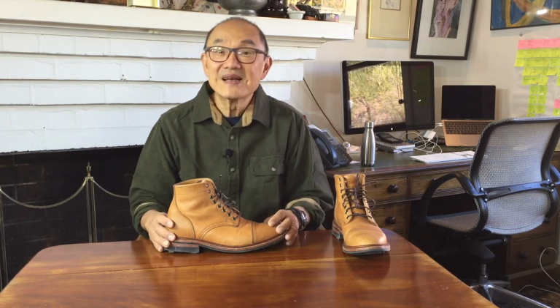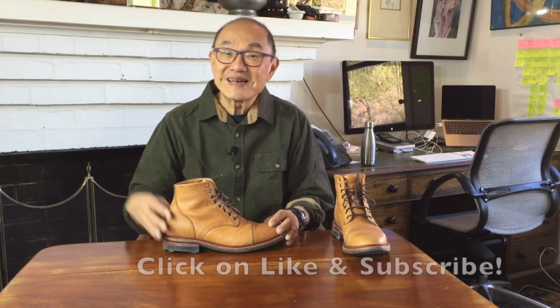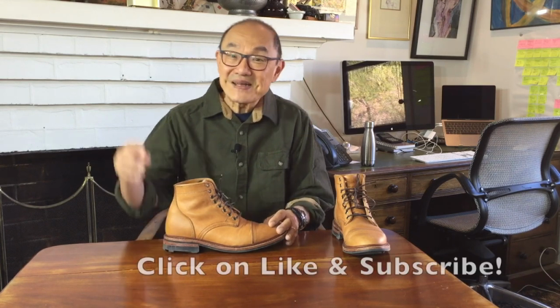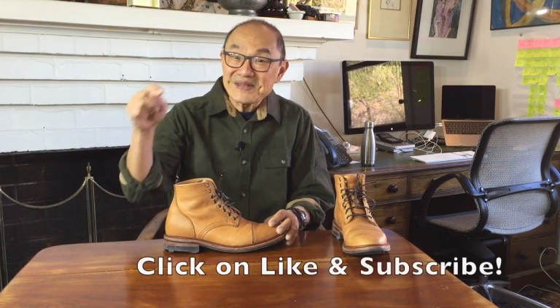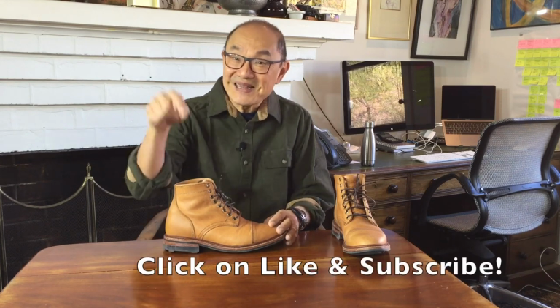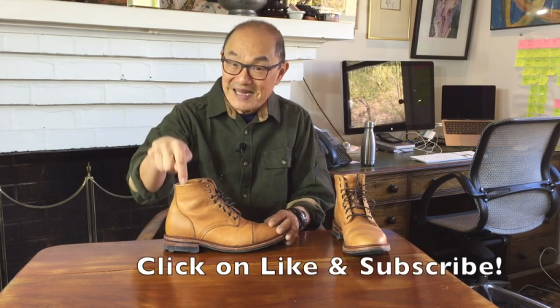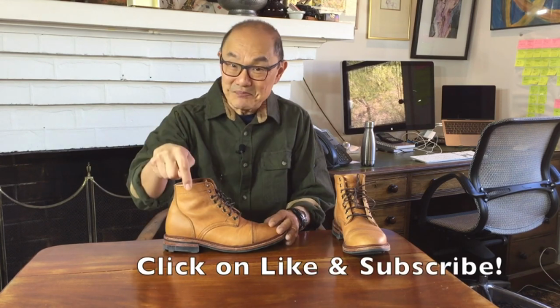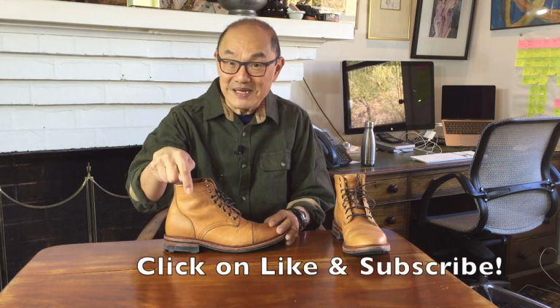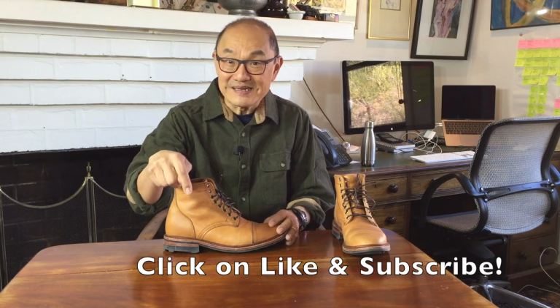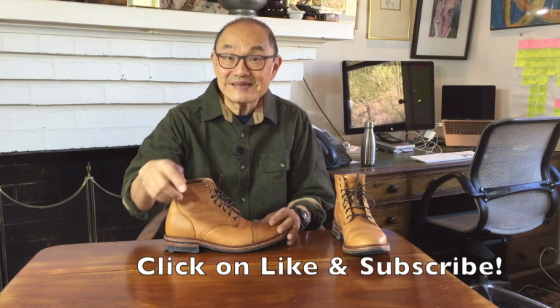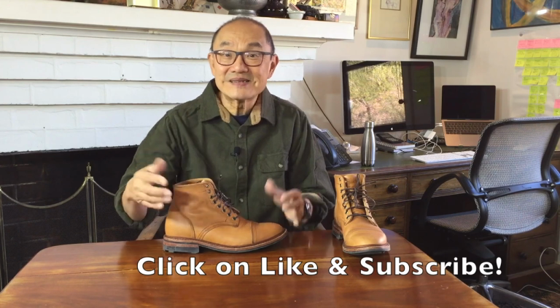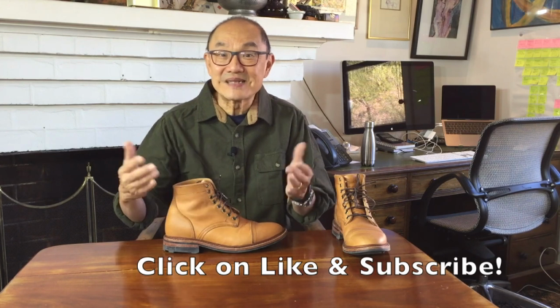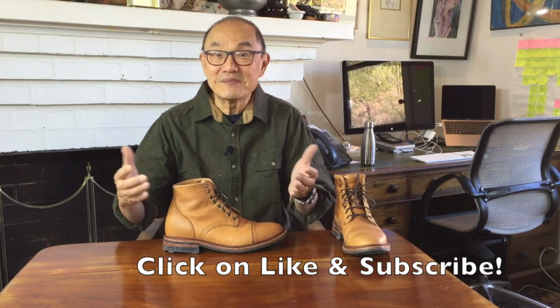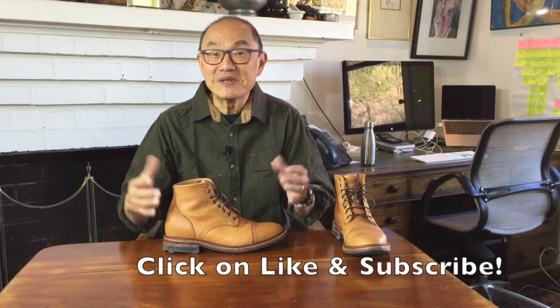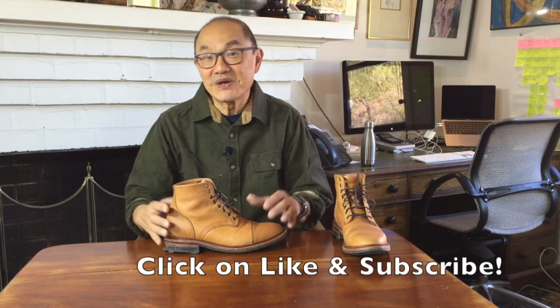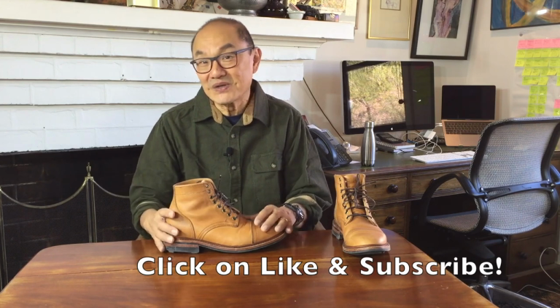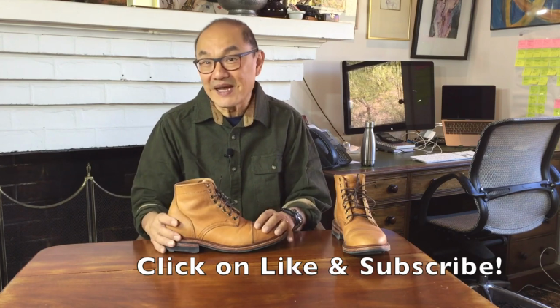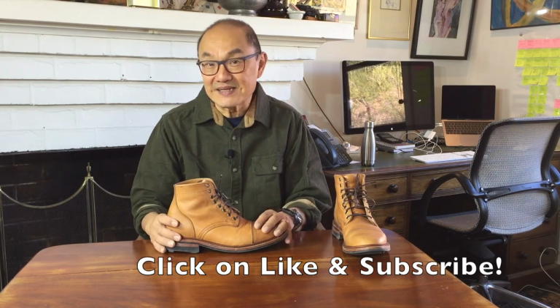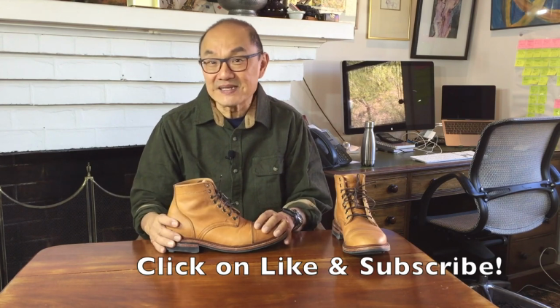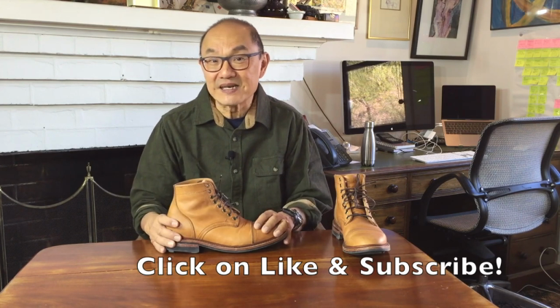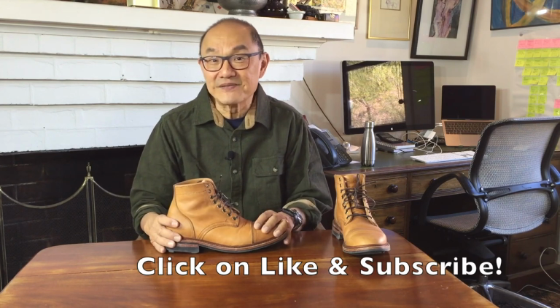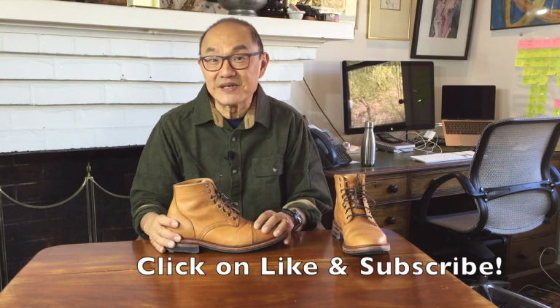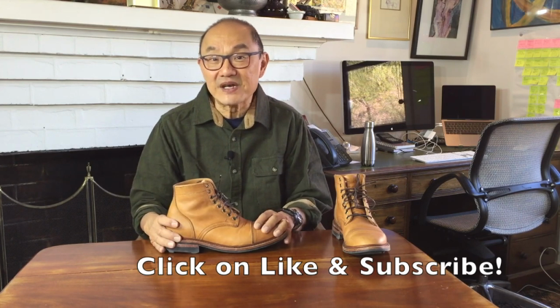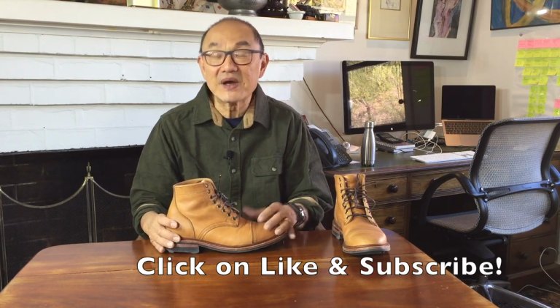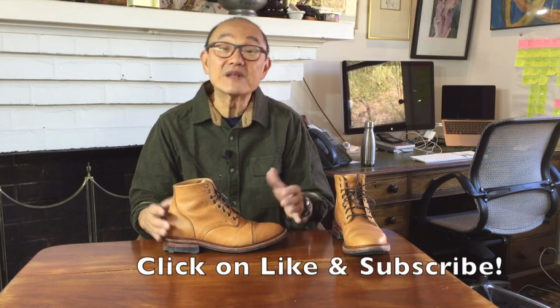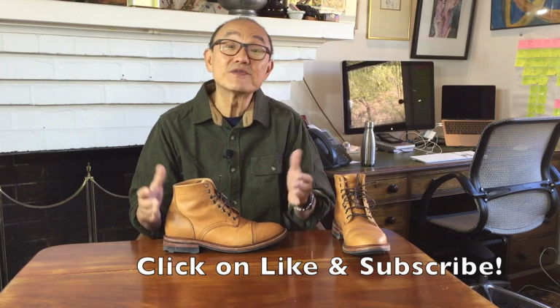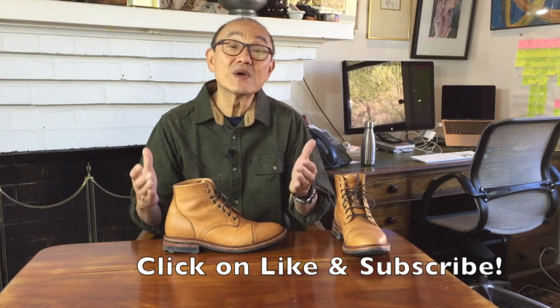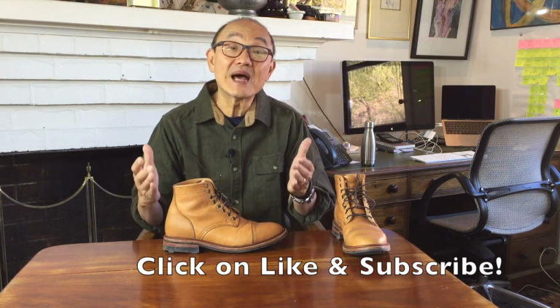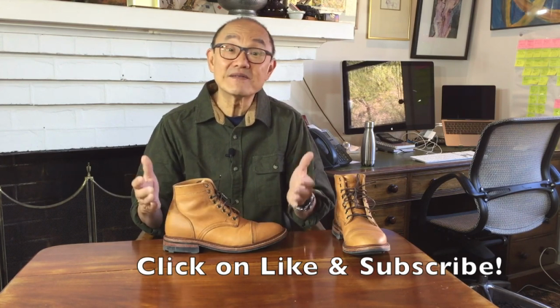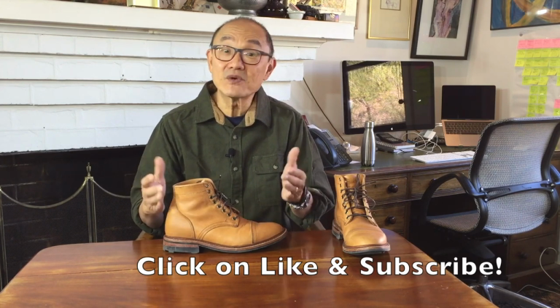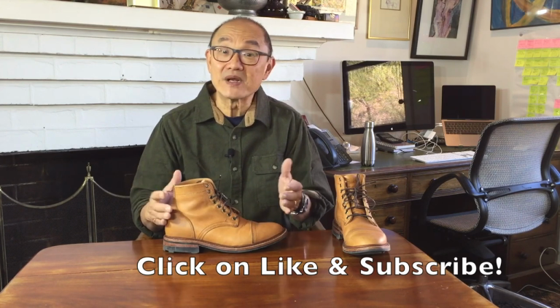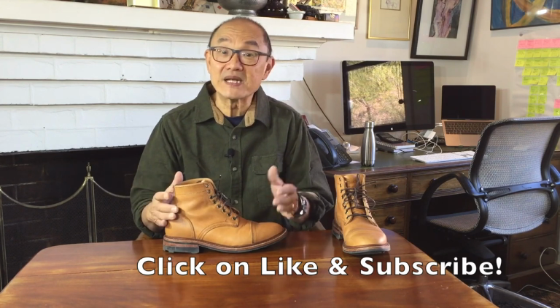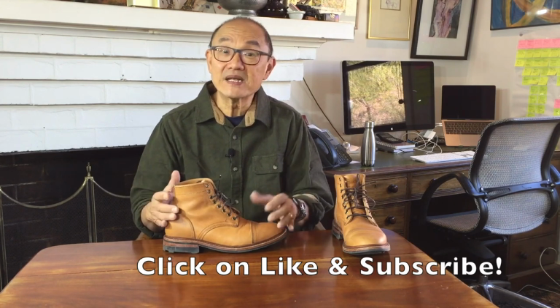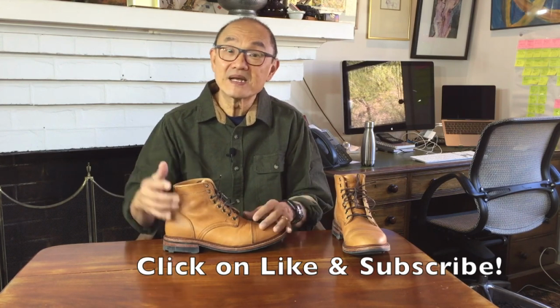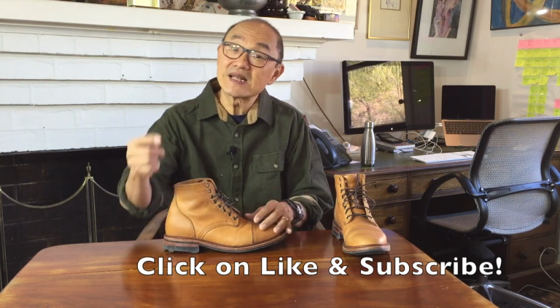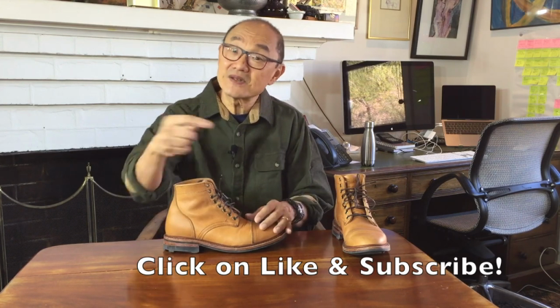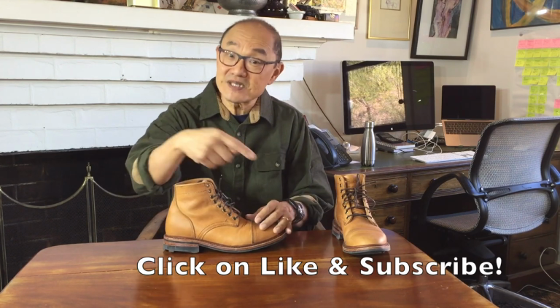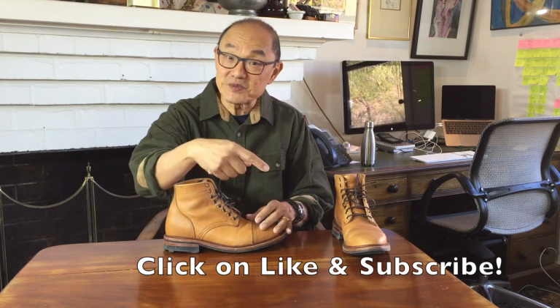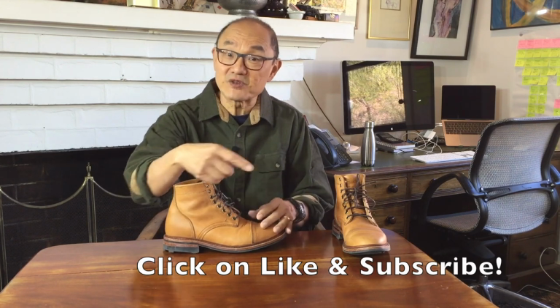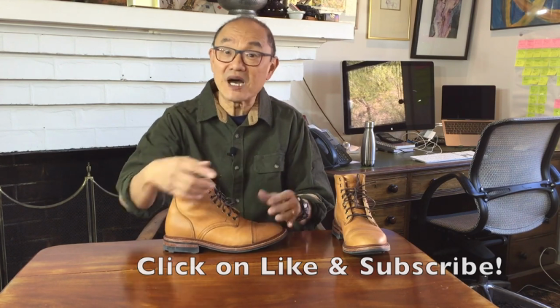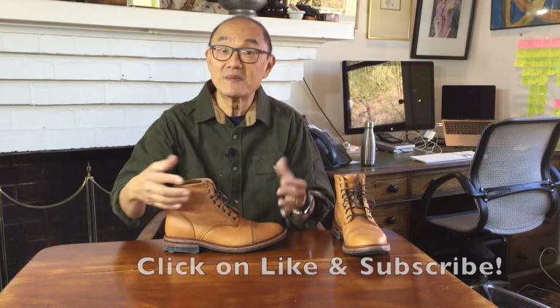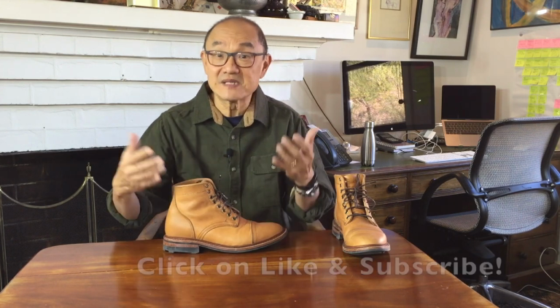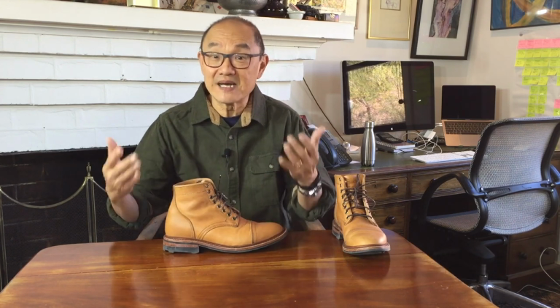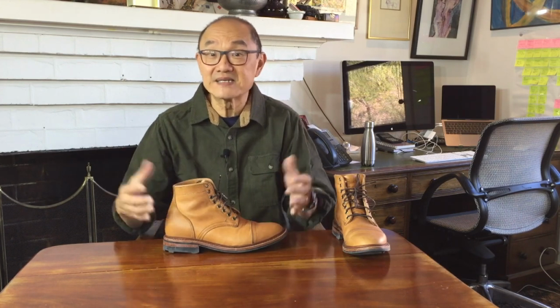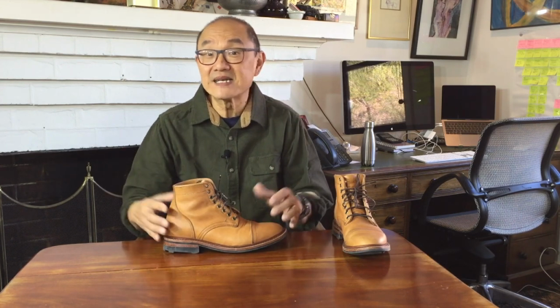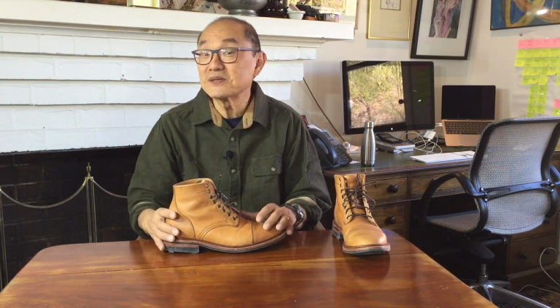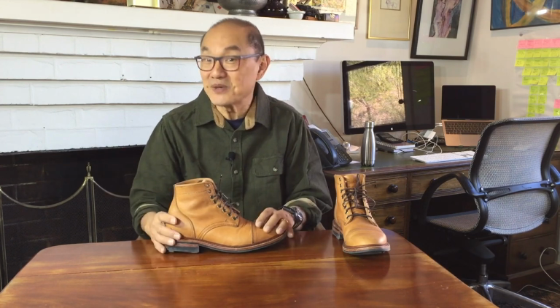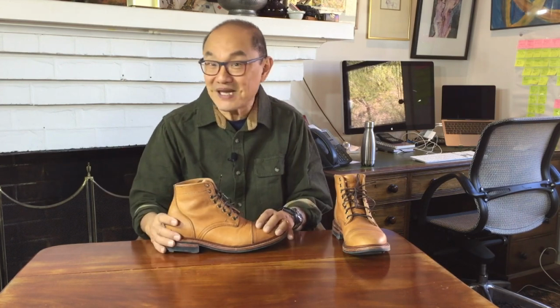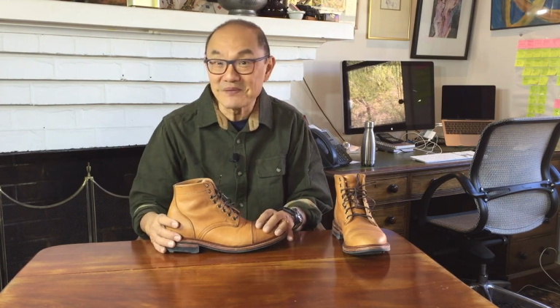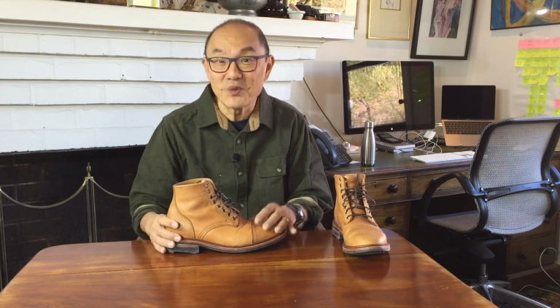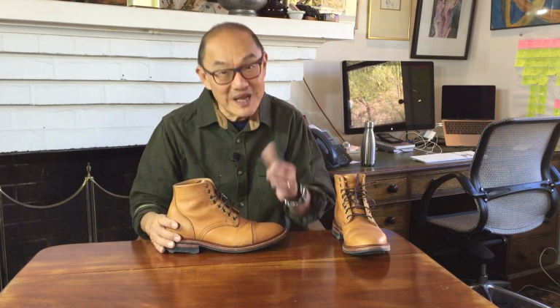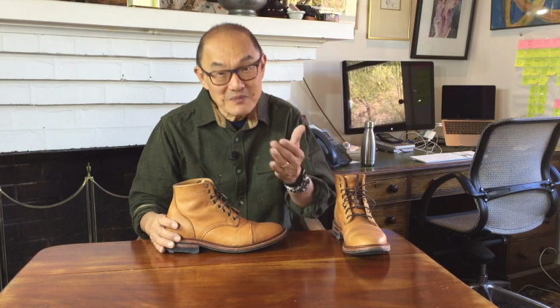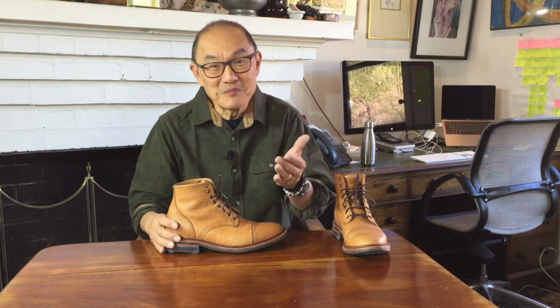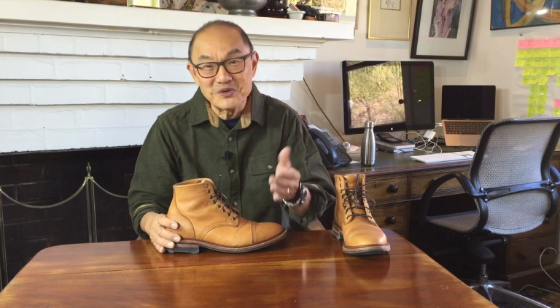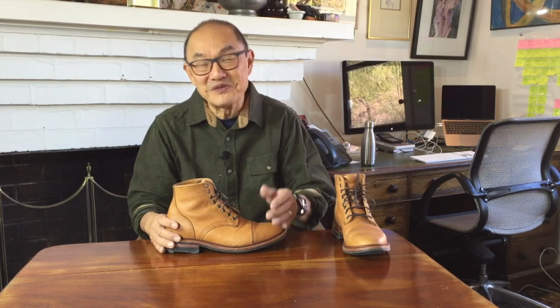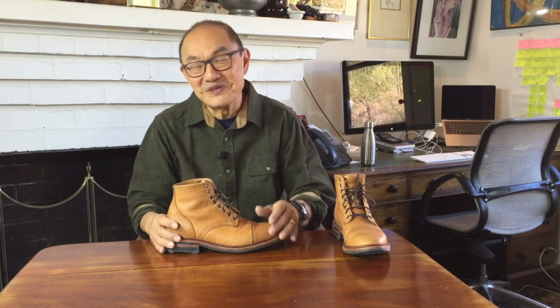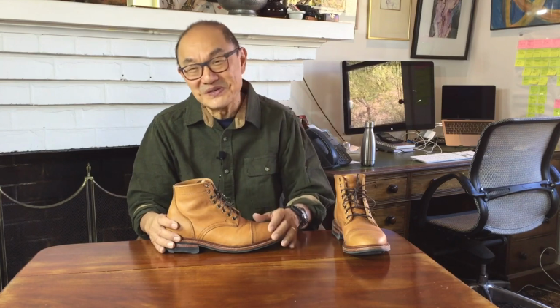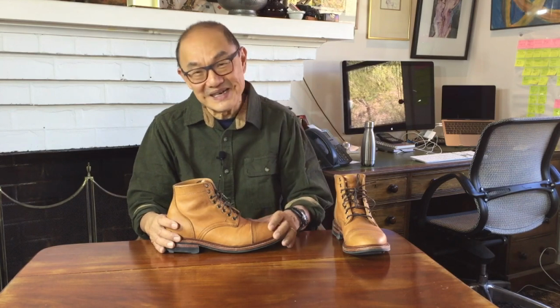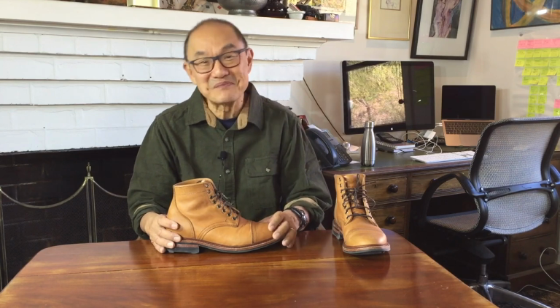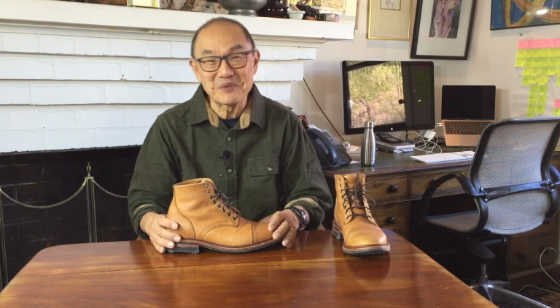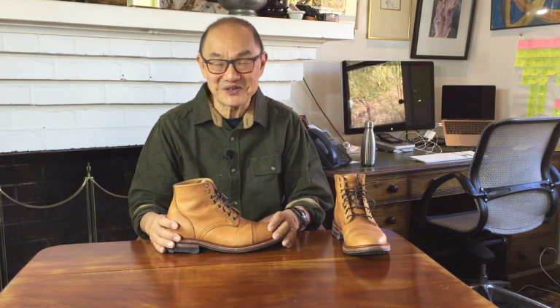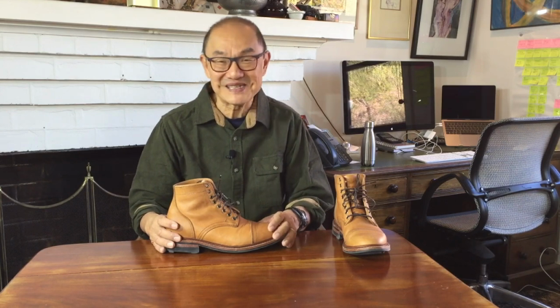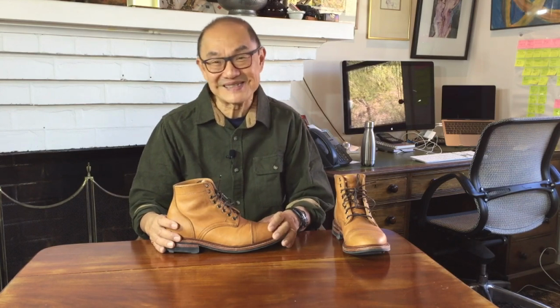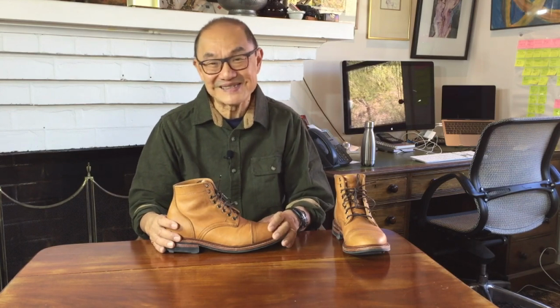Click on the like button to let me know you like this kind of video, and if you haven't already, click subscribe as I intend to put up way more boot reviews and unboxings.